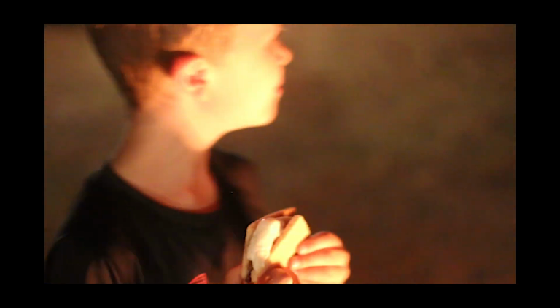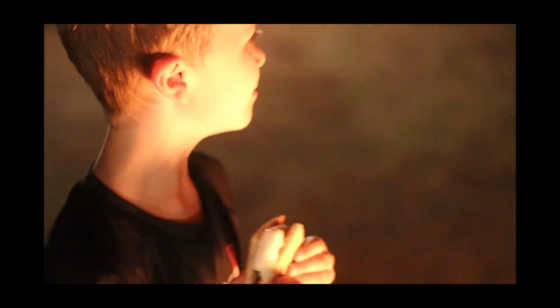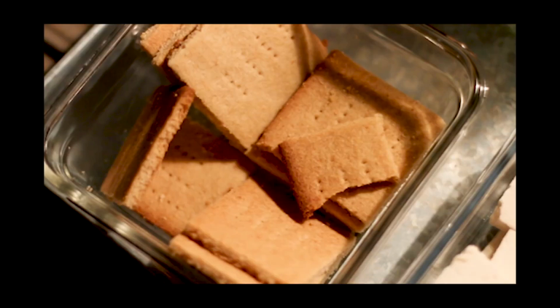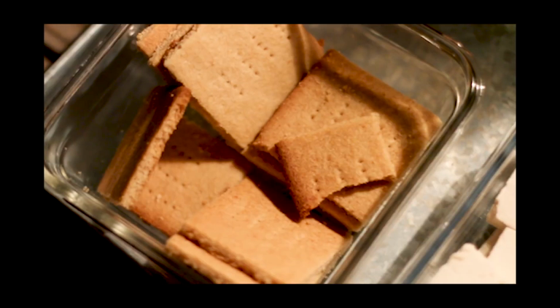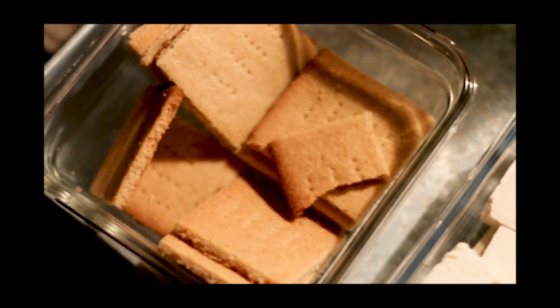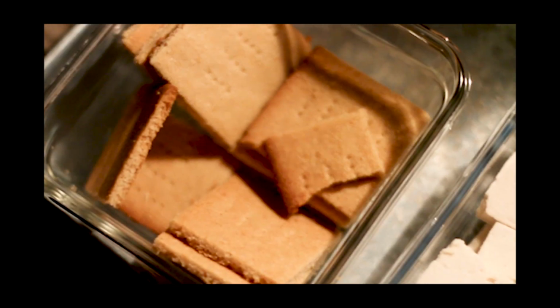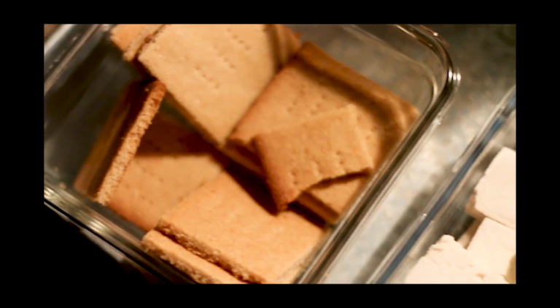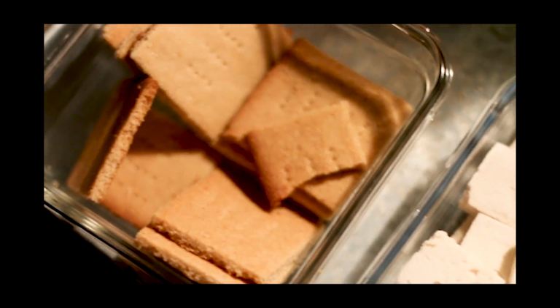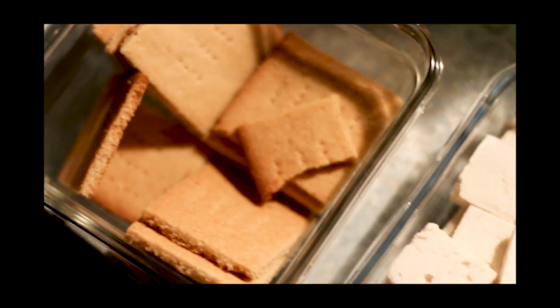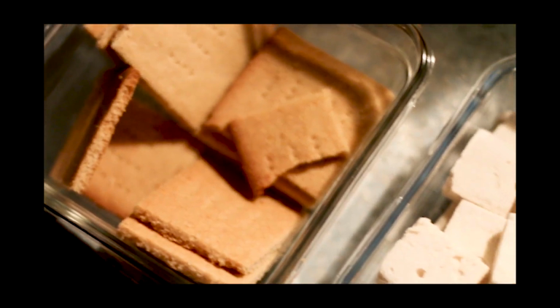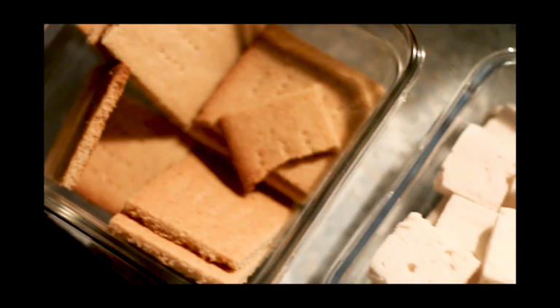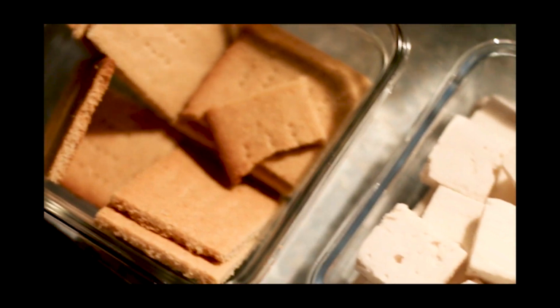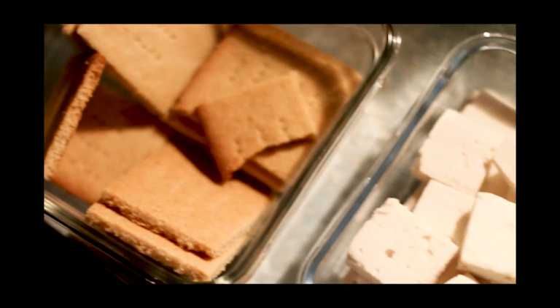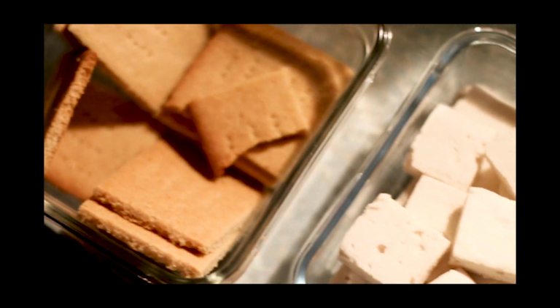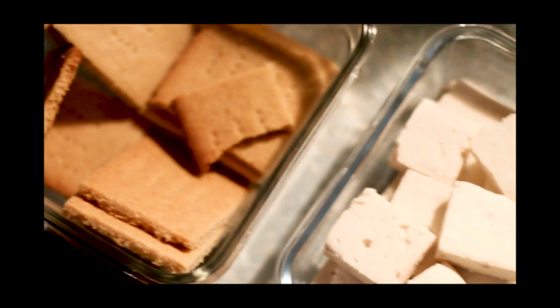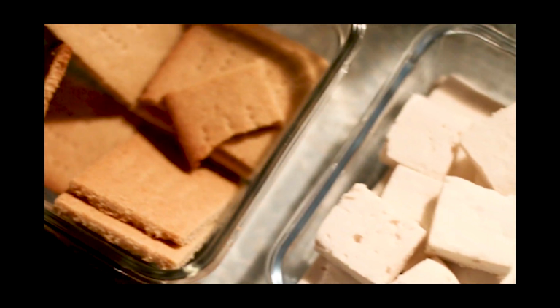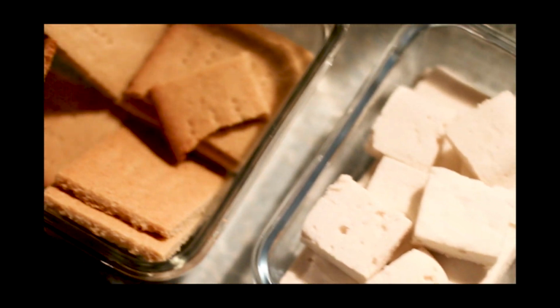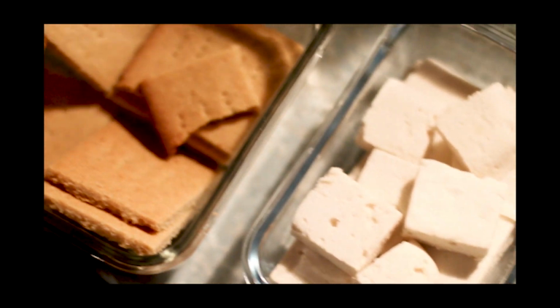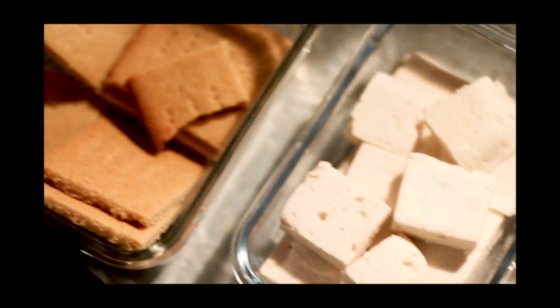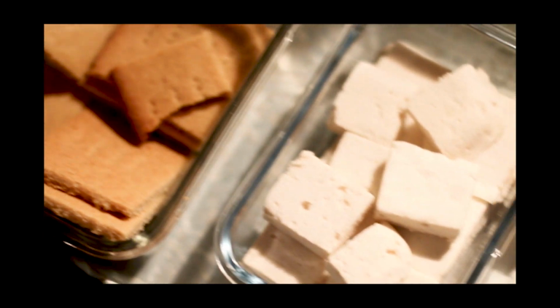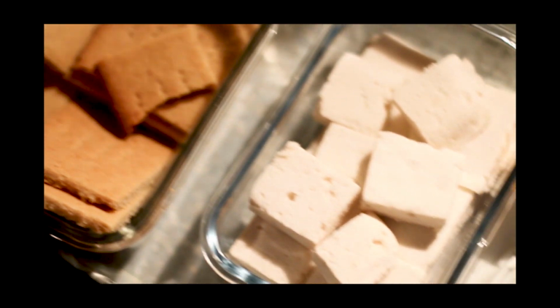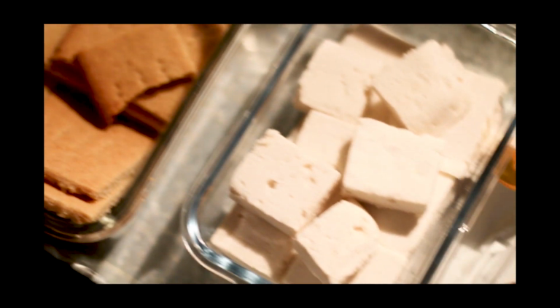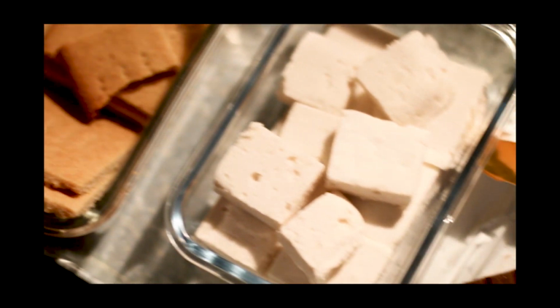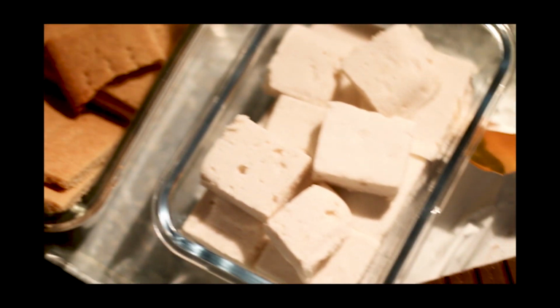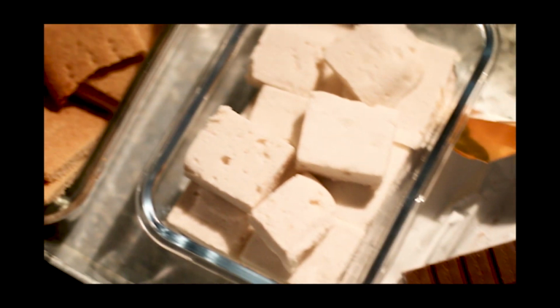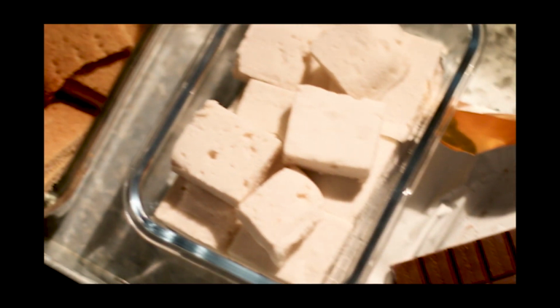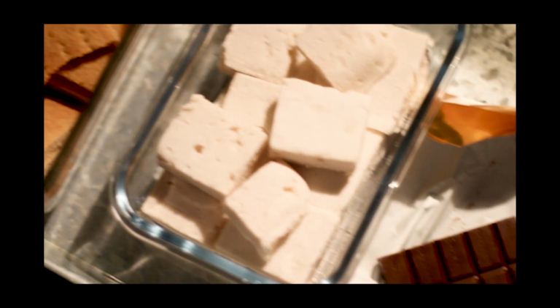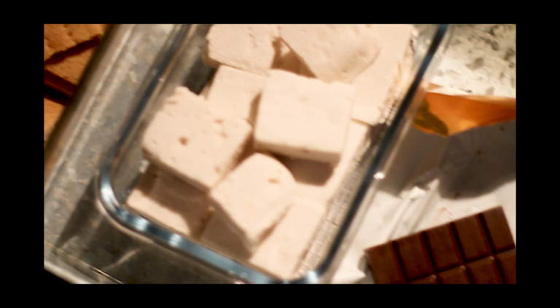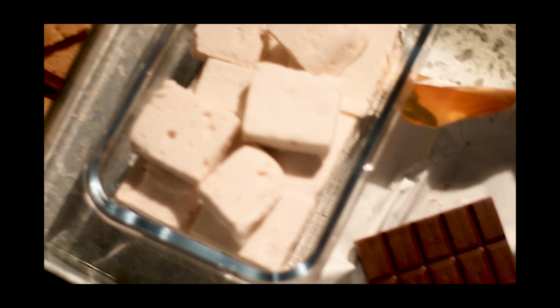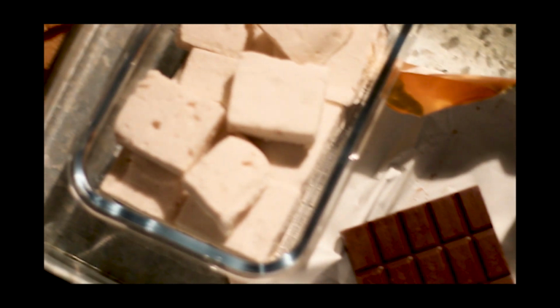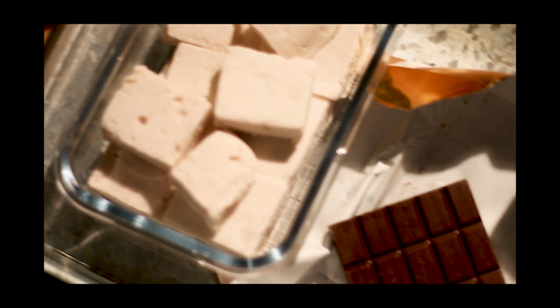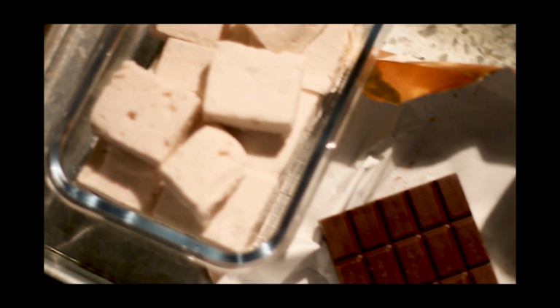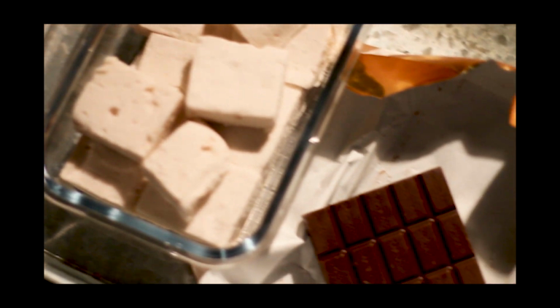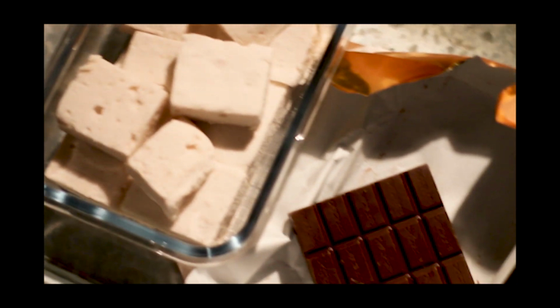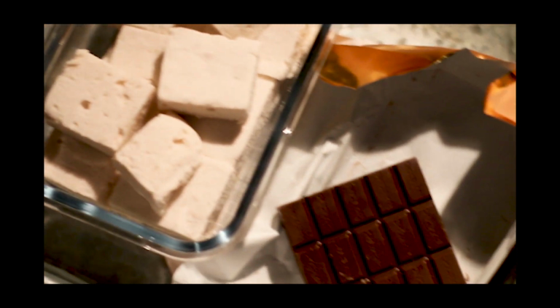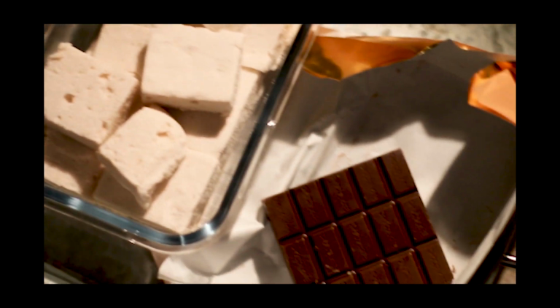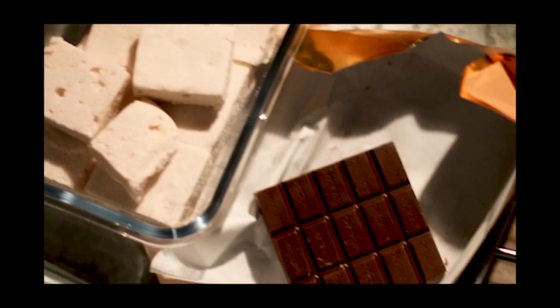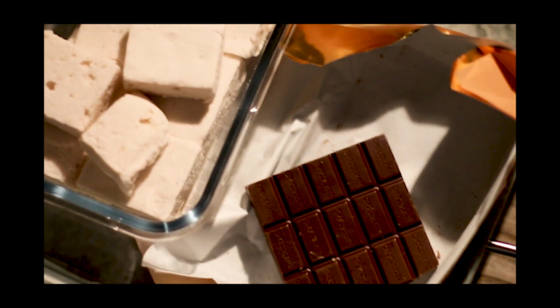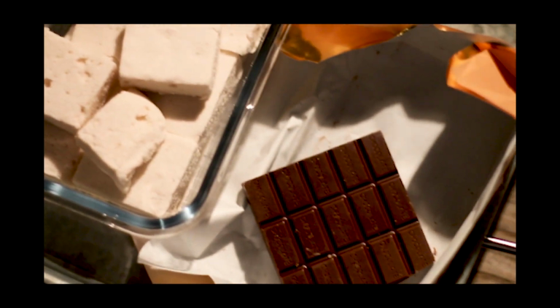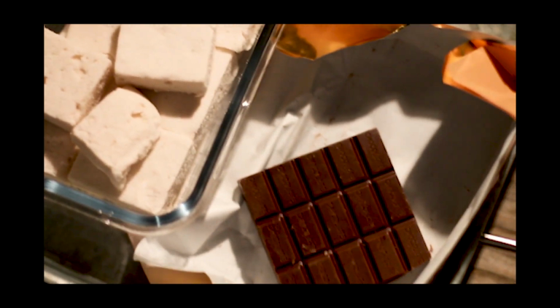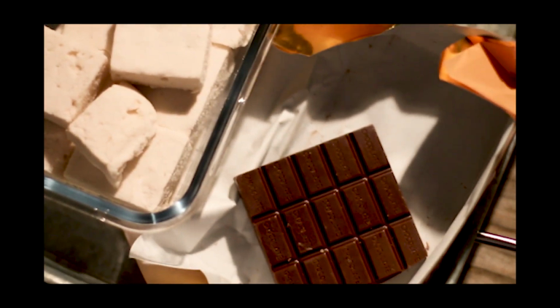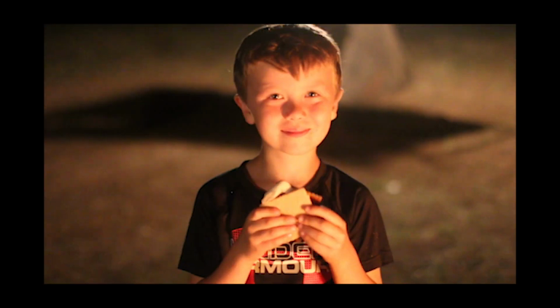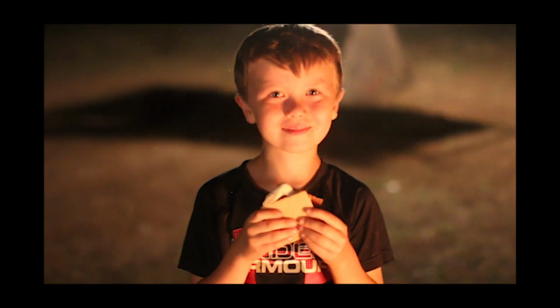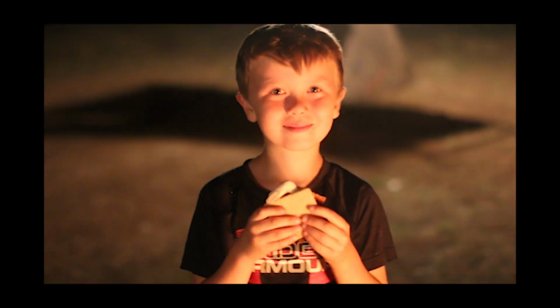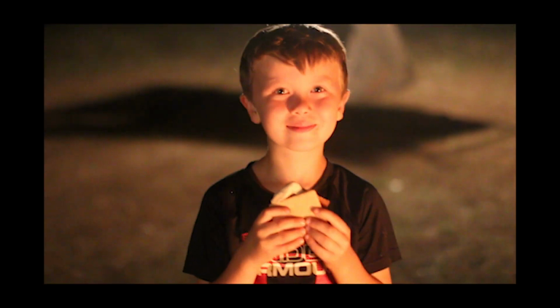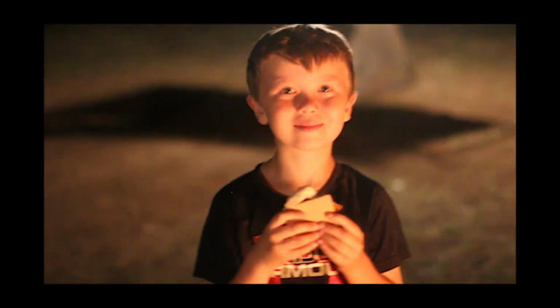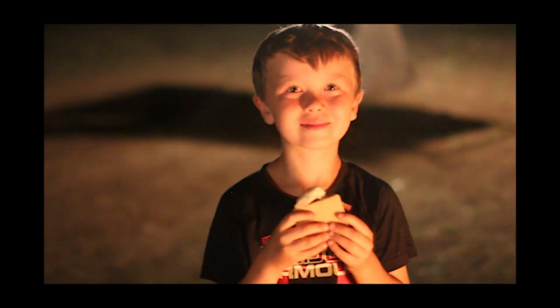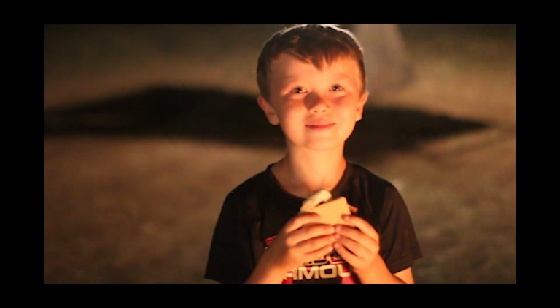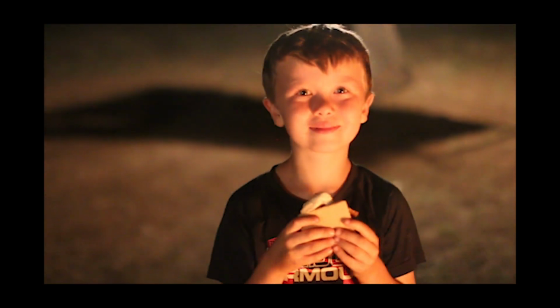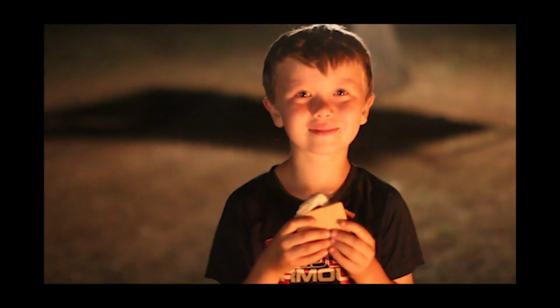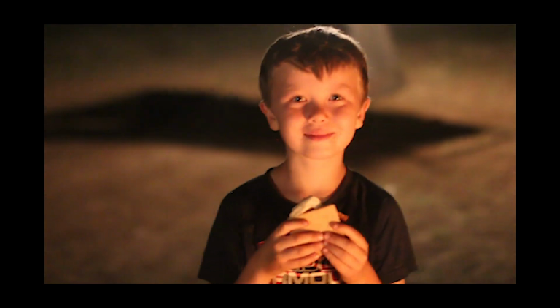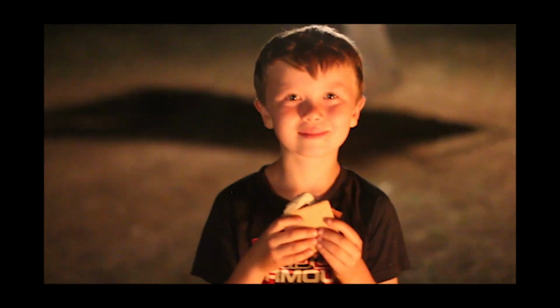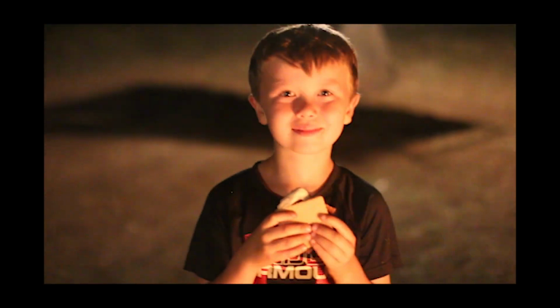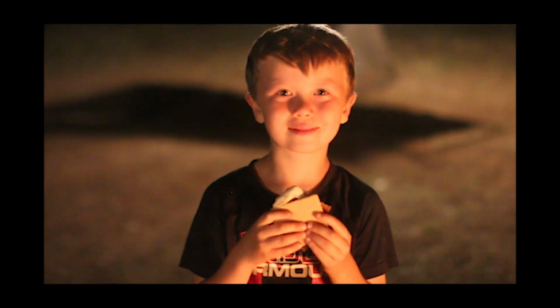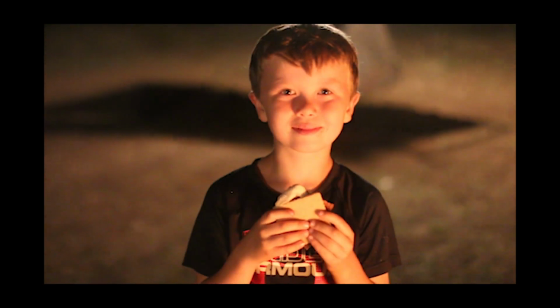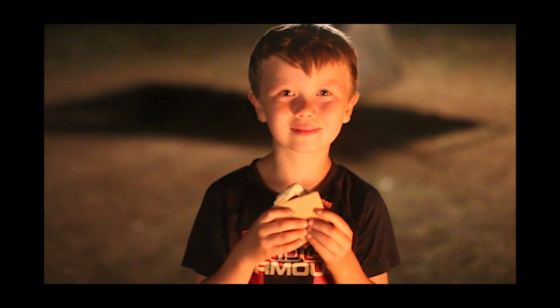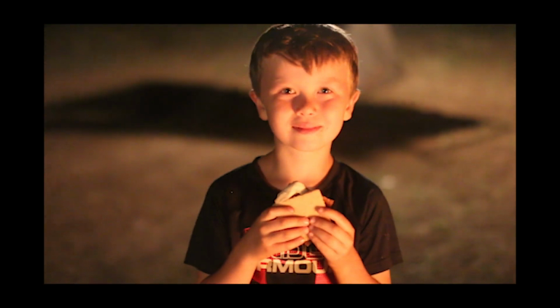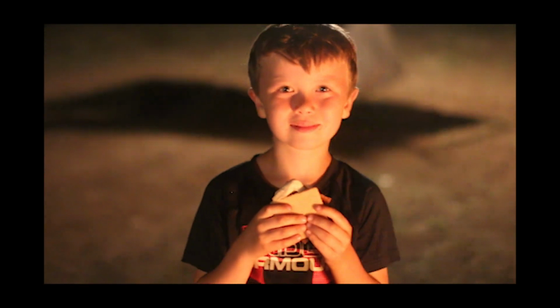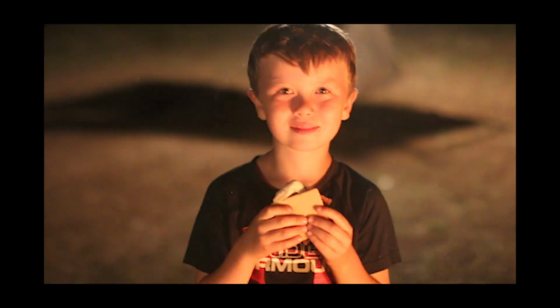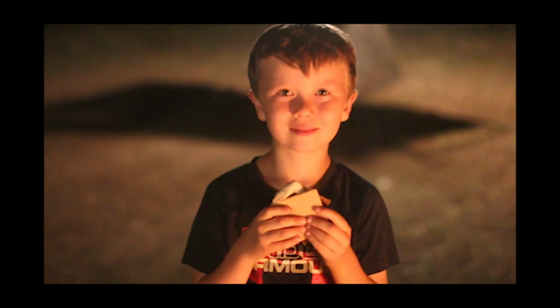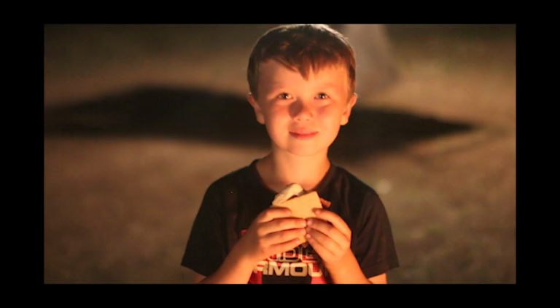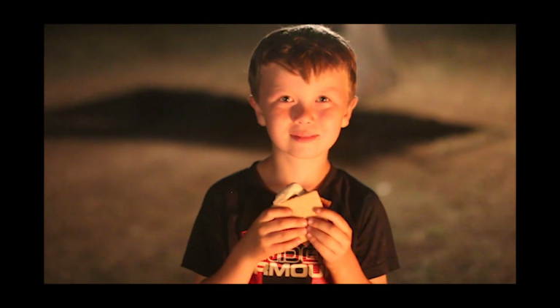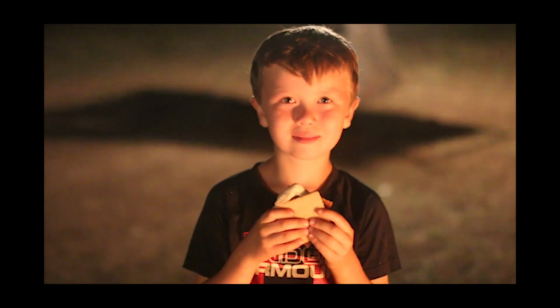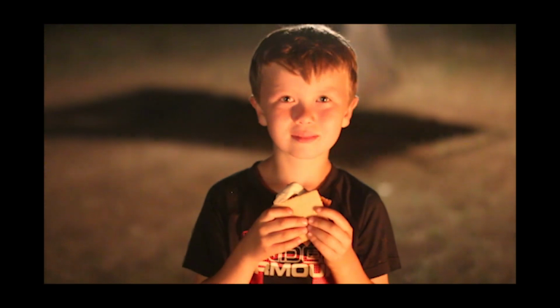These s'mores taste like the real deal, they're easy to make, and they can be made days ahead of time. So follow along so you can enjoy s'mores too.